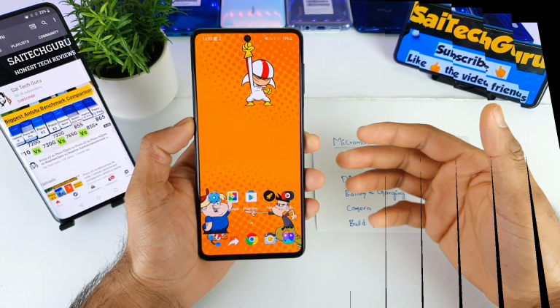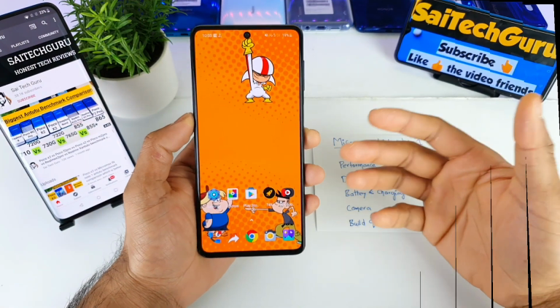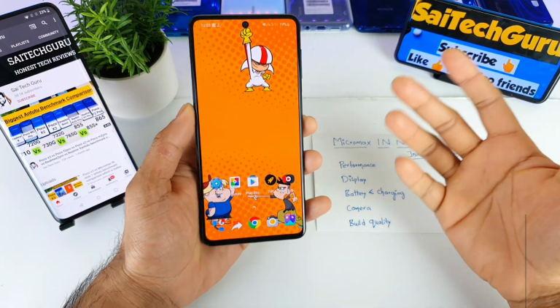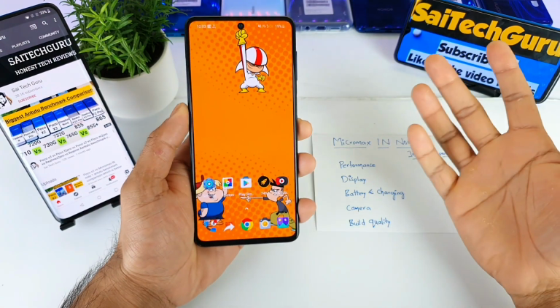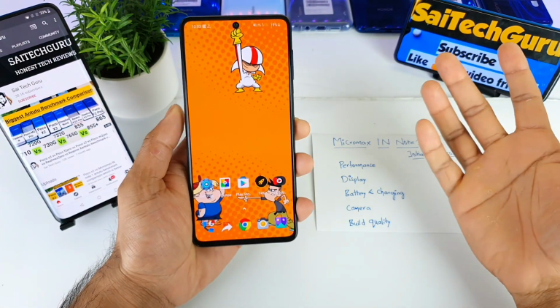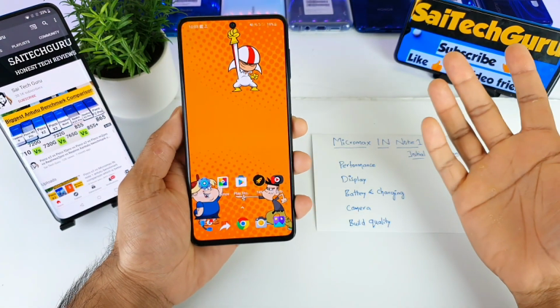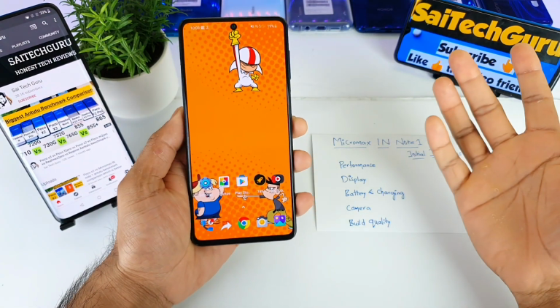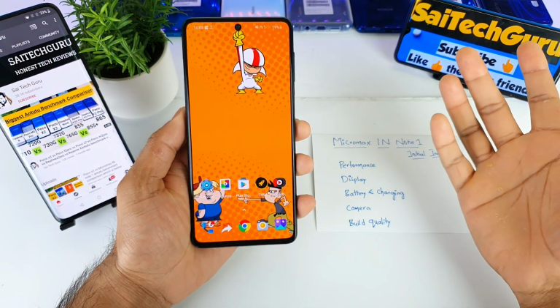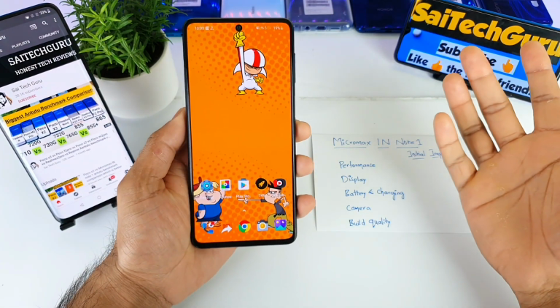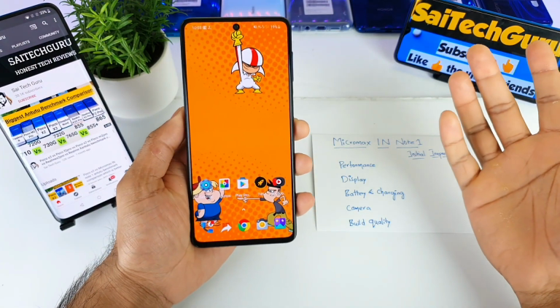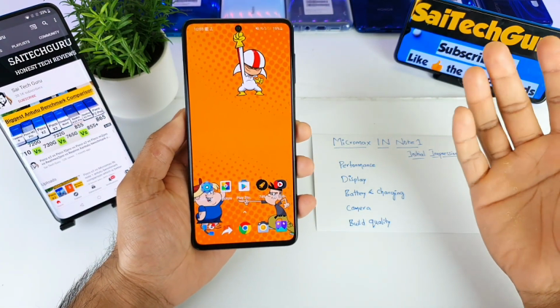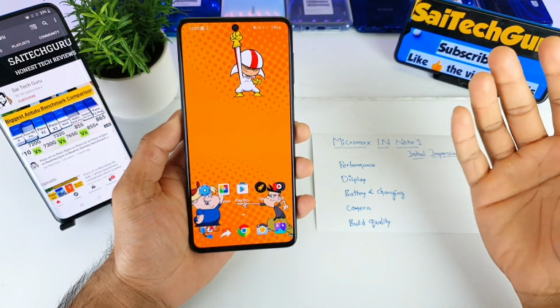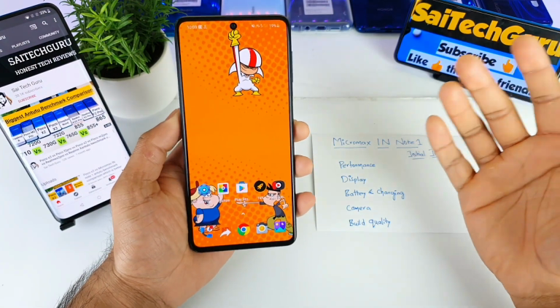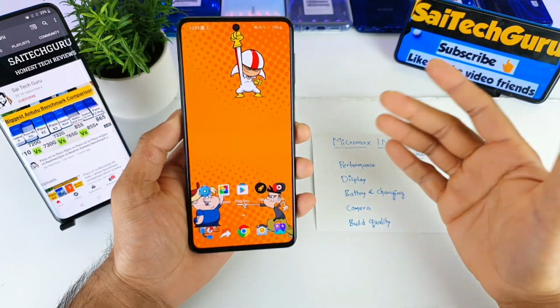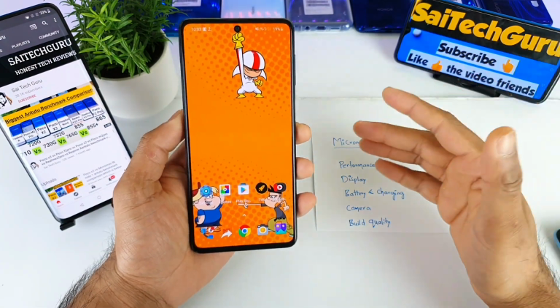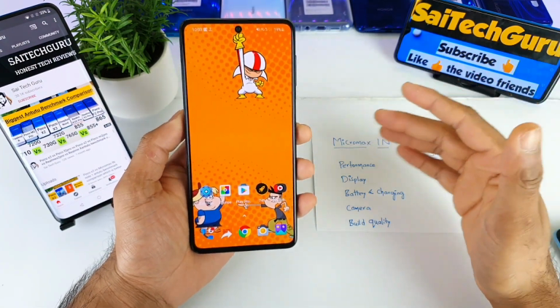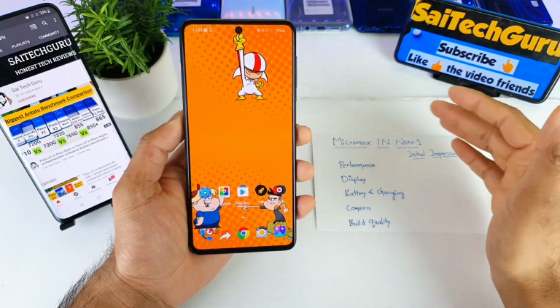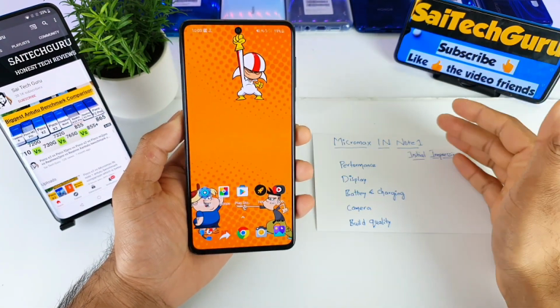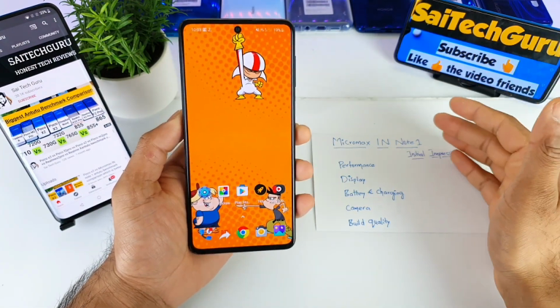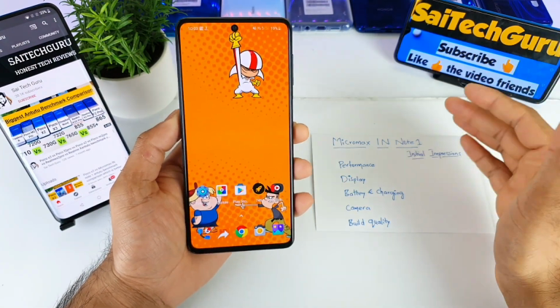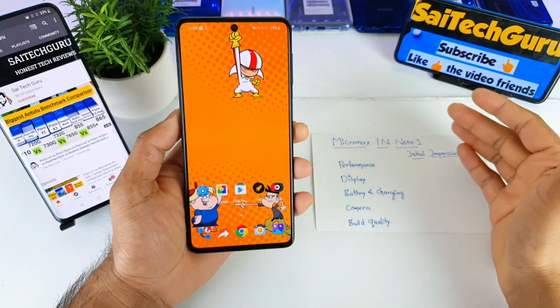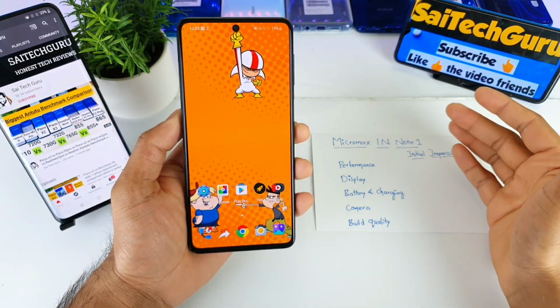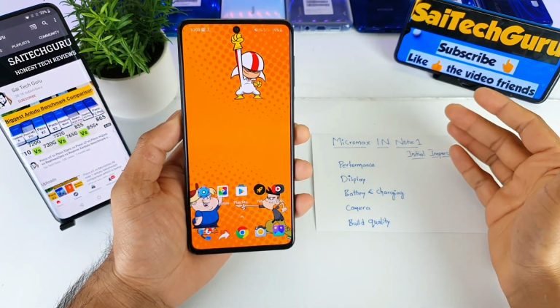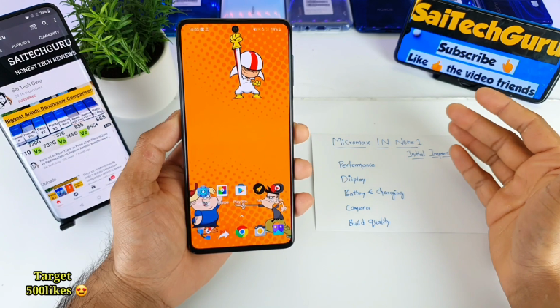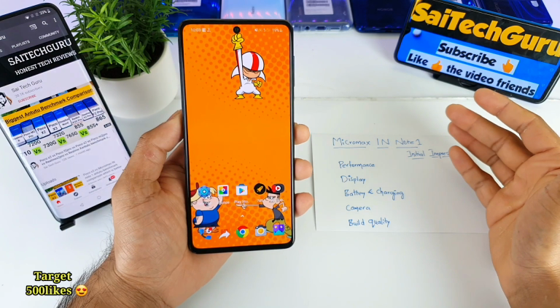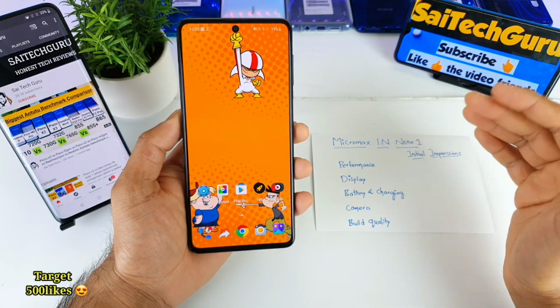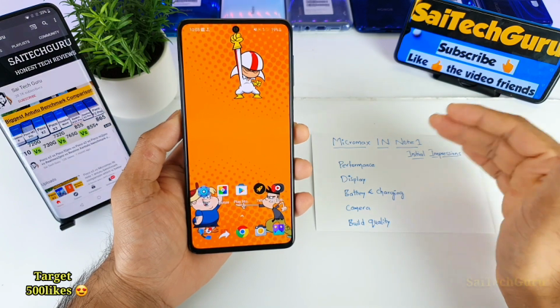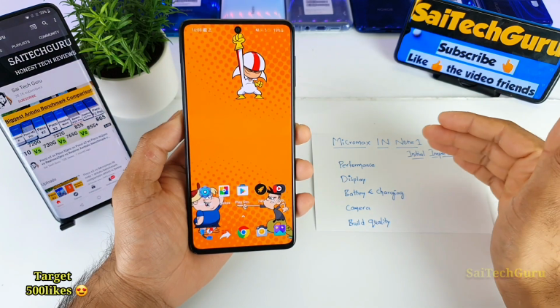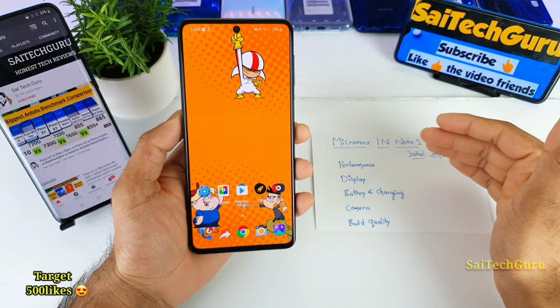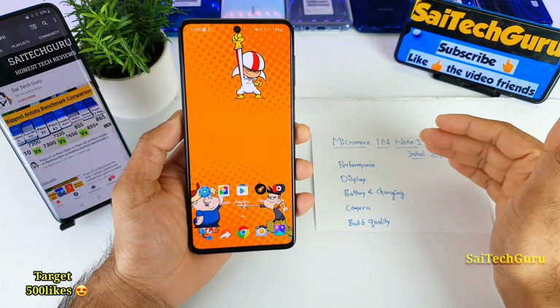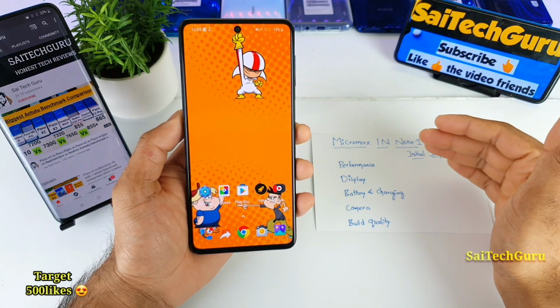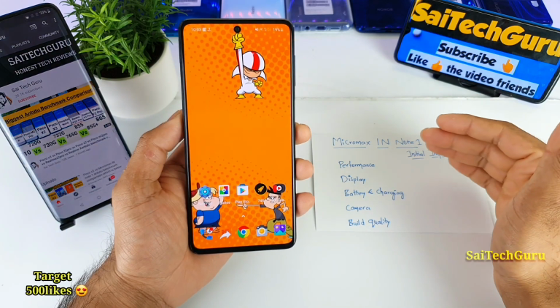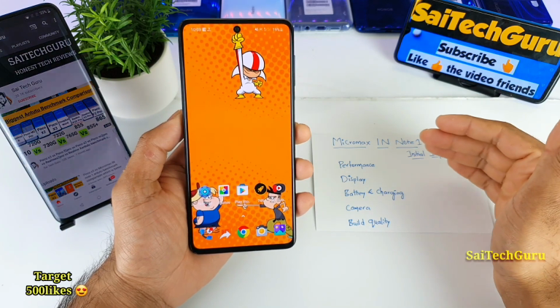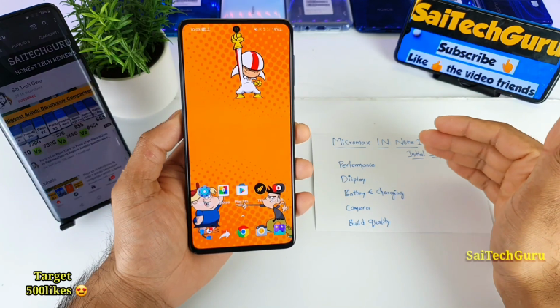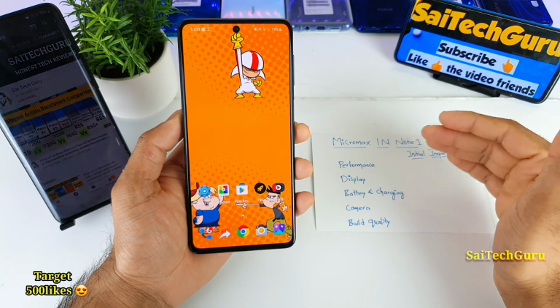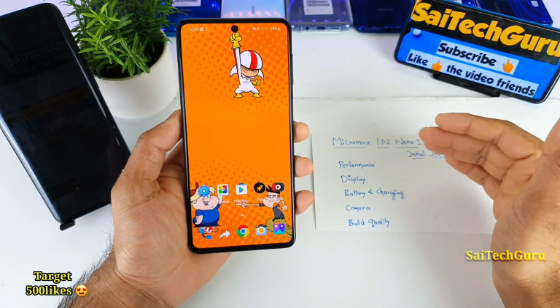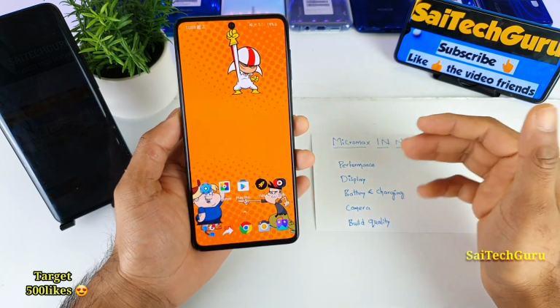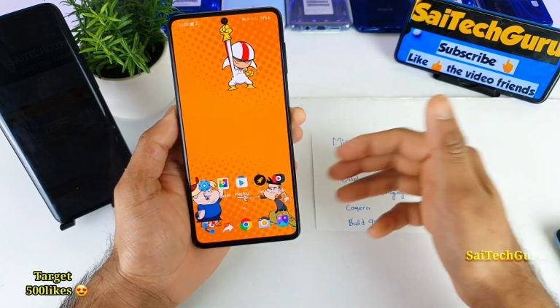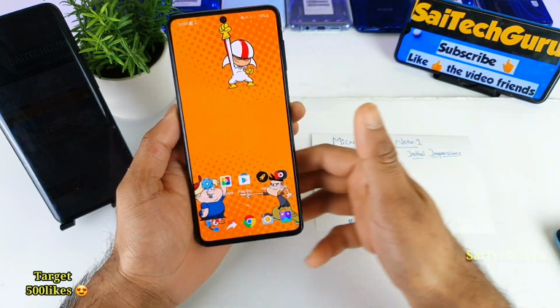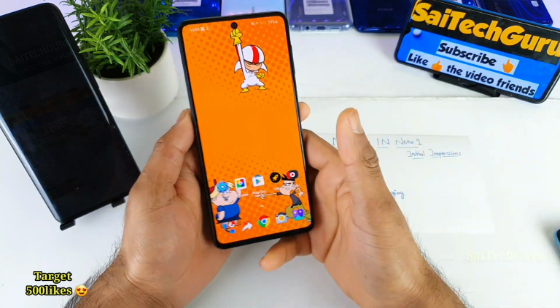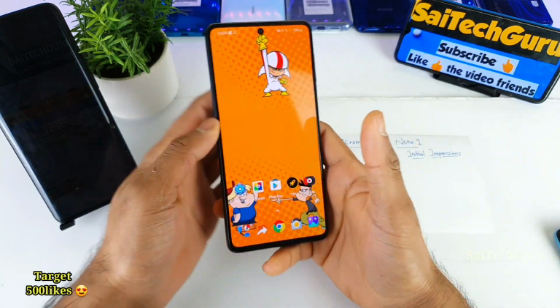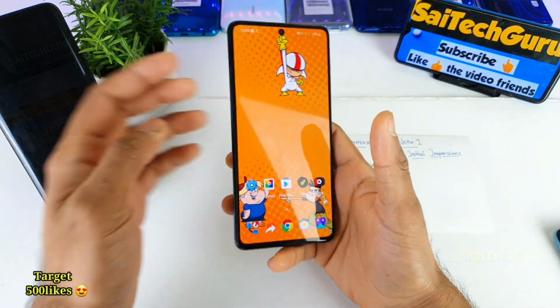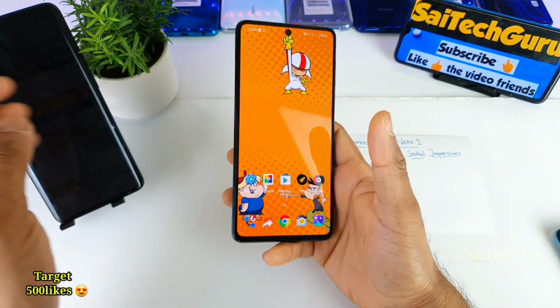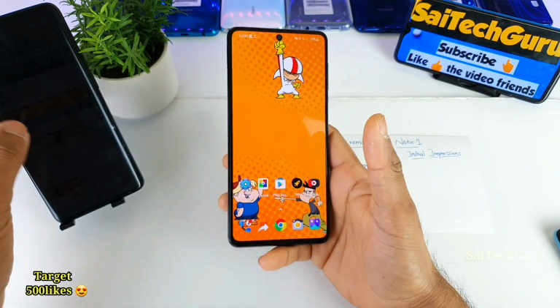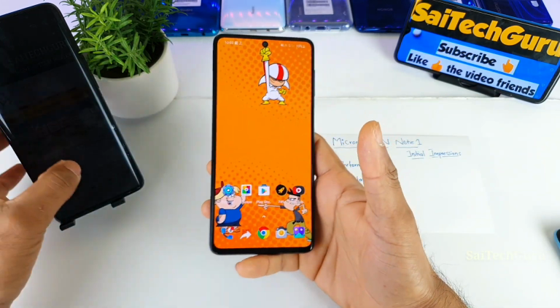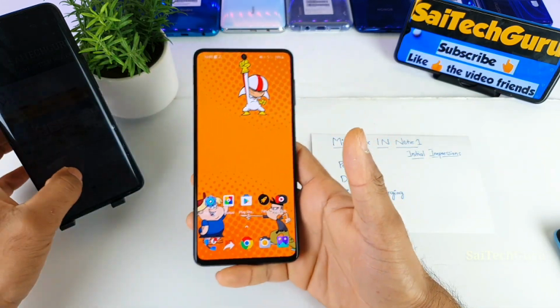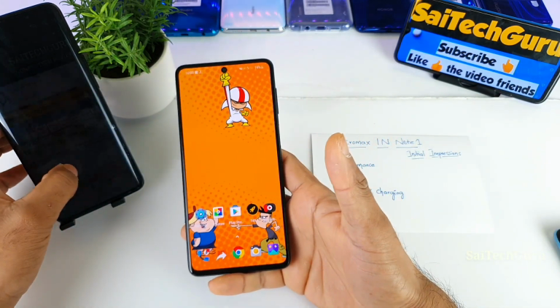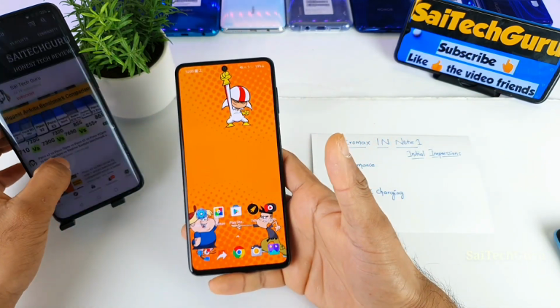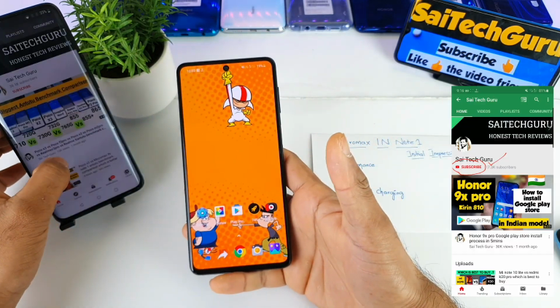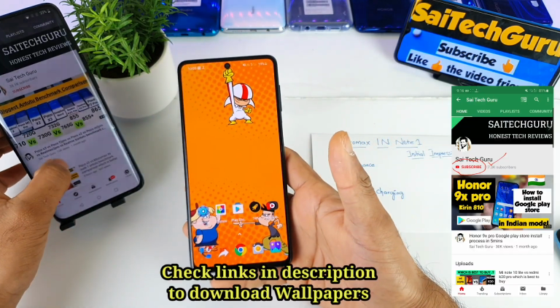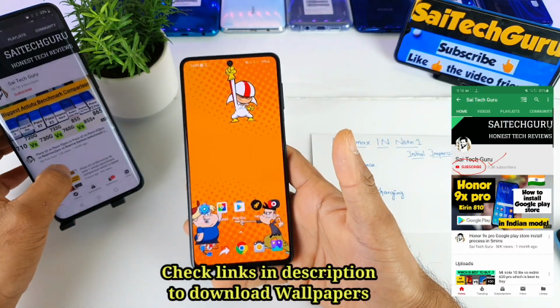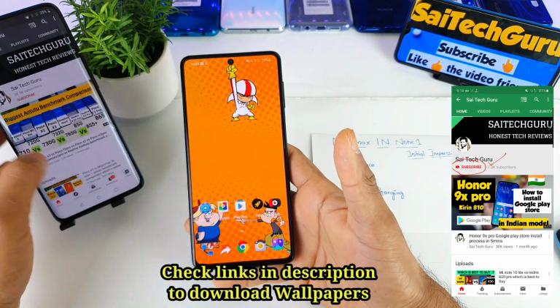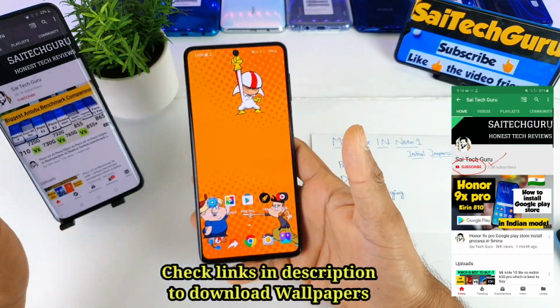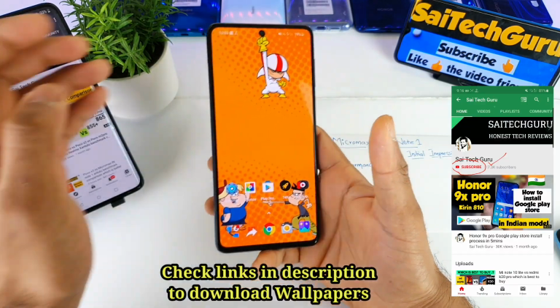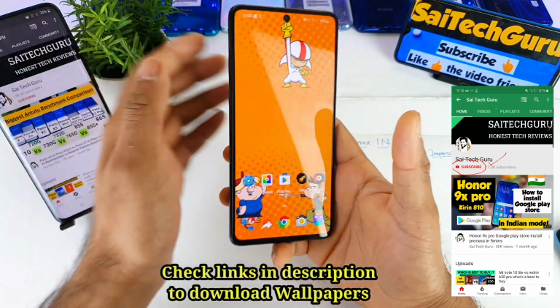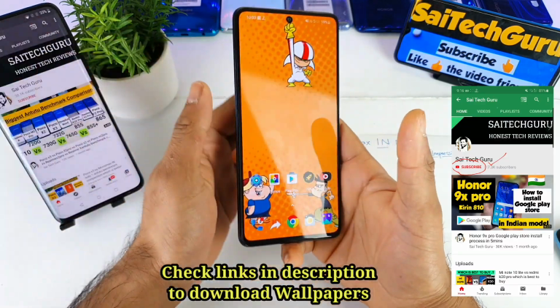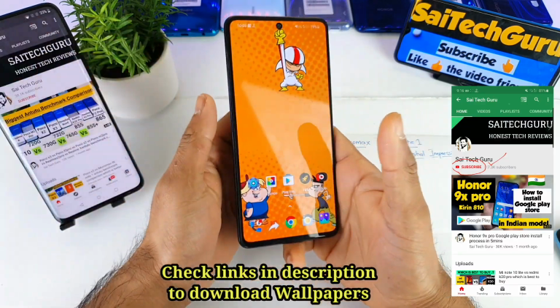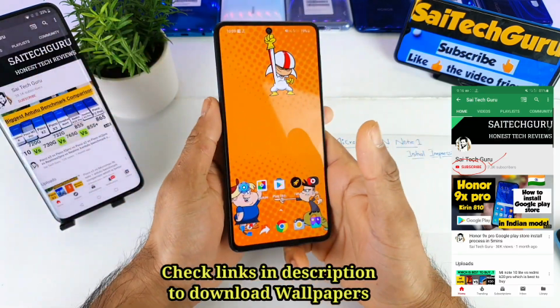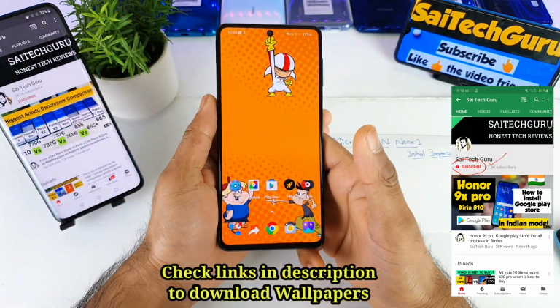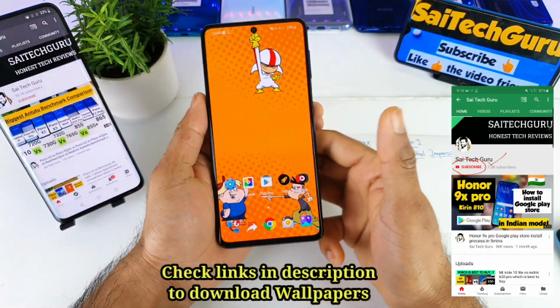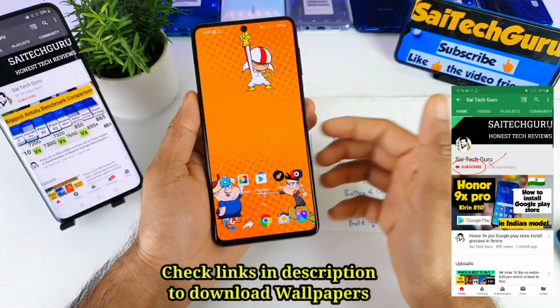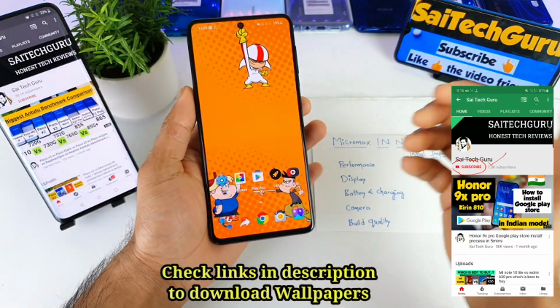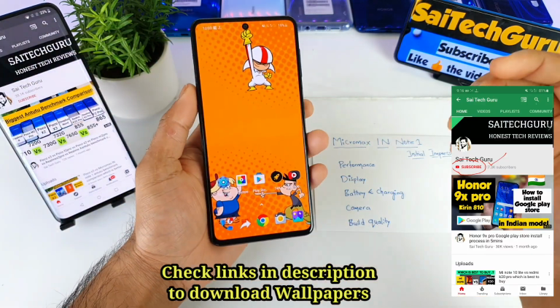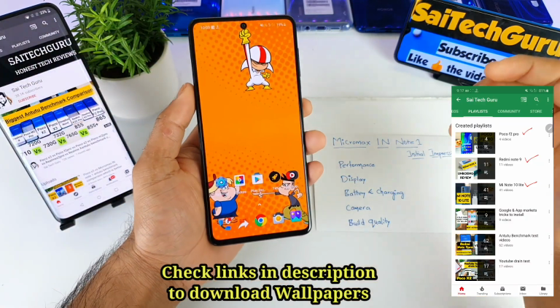Hi friends, I am Sahya Chitanya. Welcome back to my channel Sahya Techker. In today's video, I'll be discussing about the Micromax in Note 1.